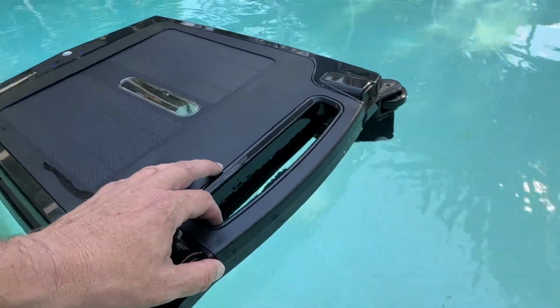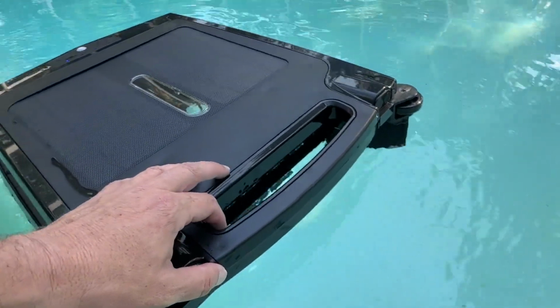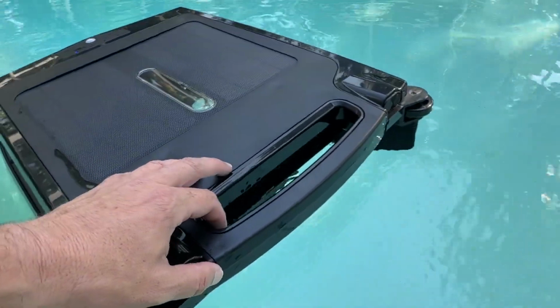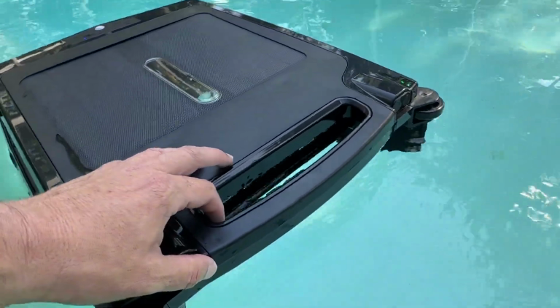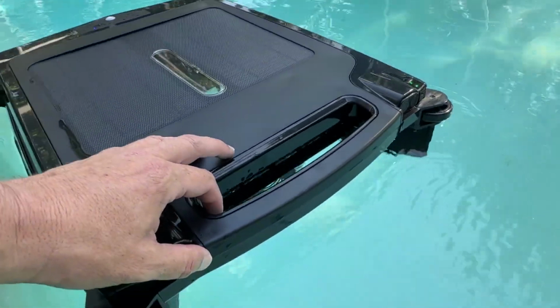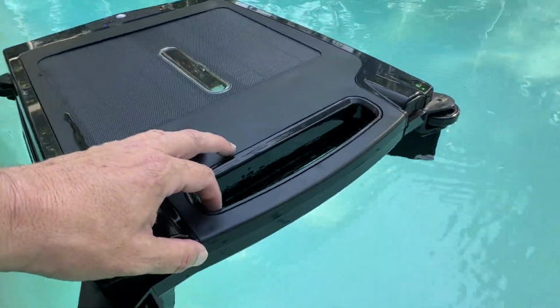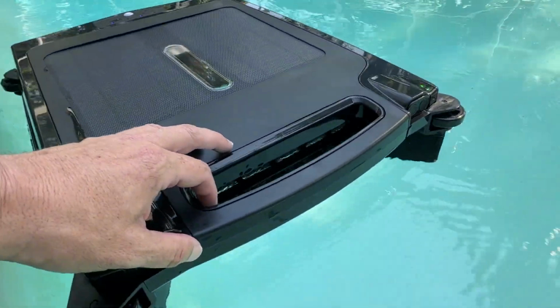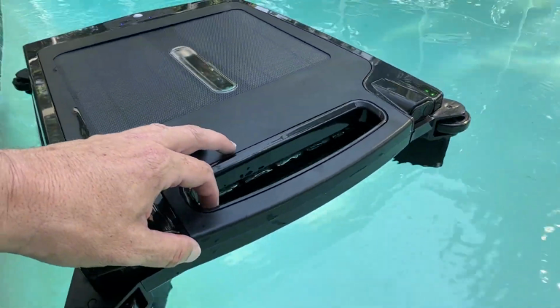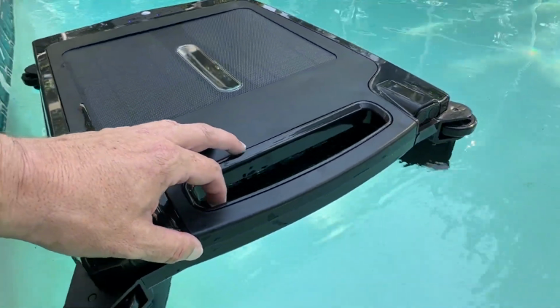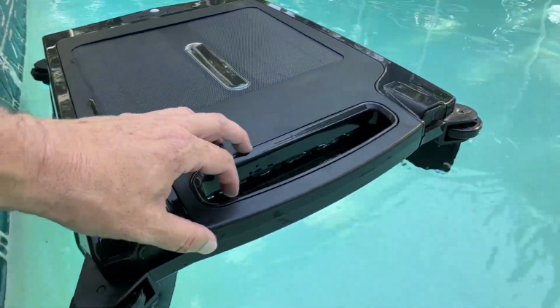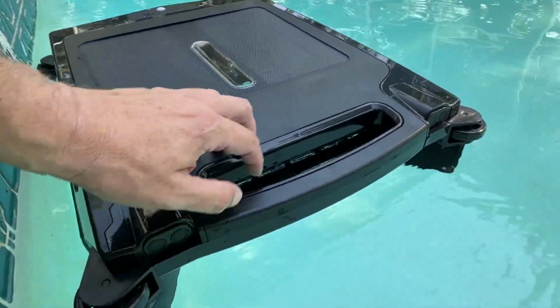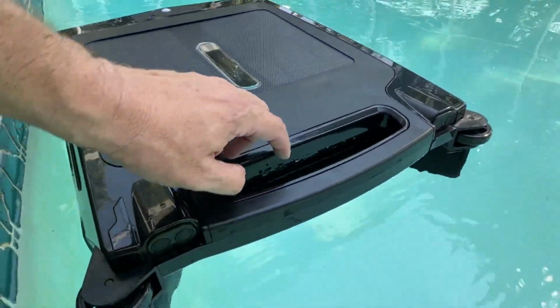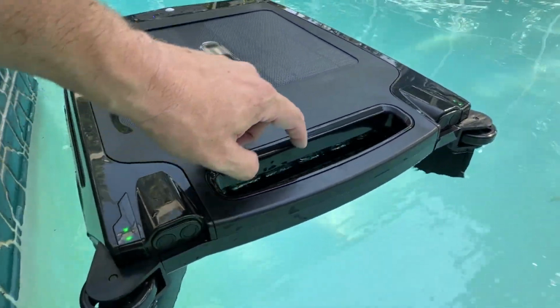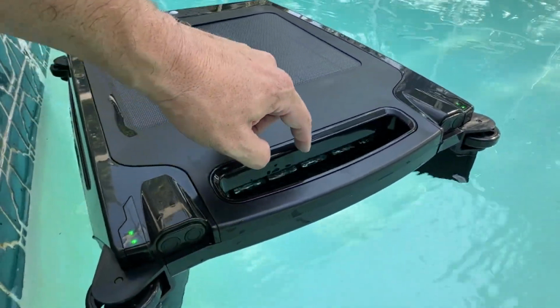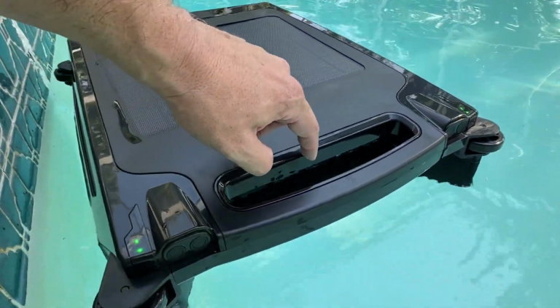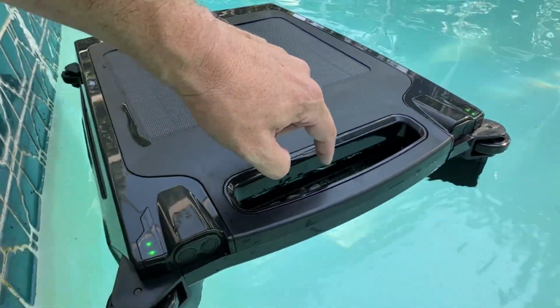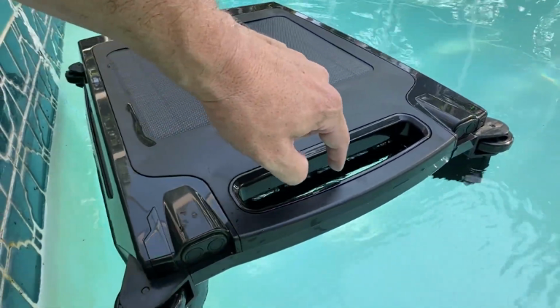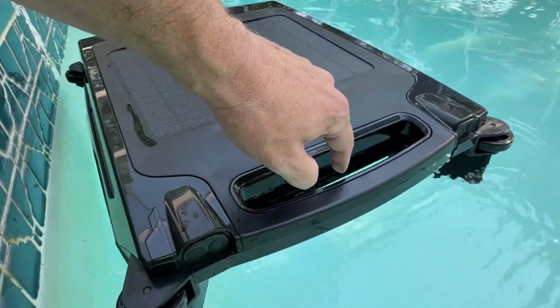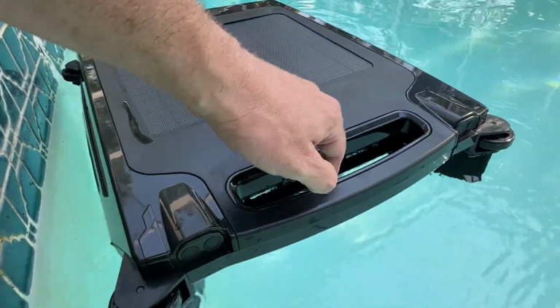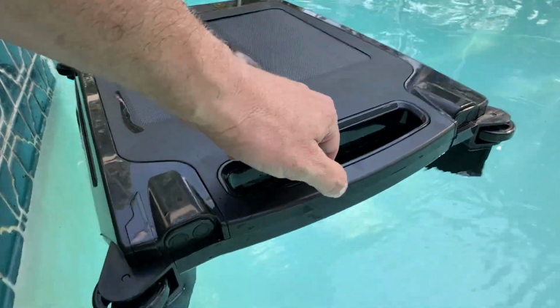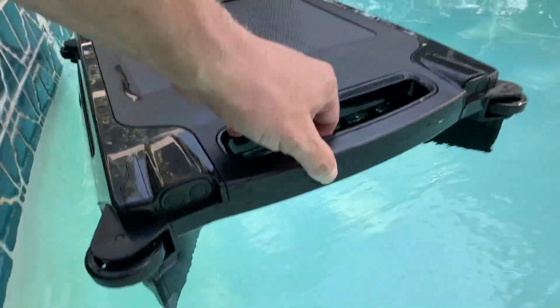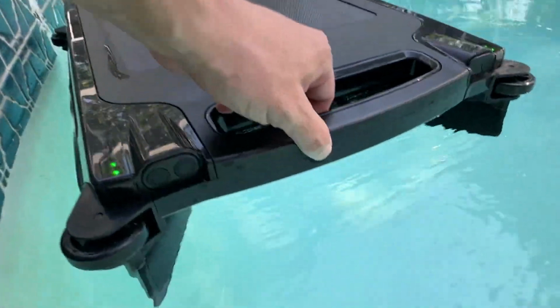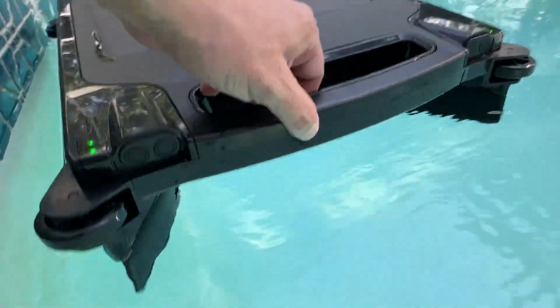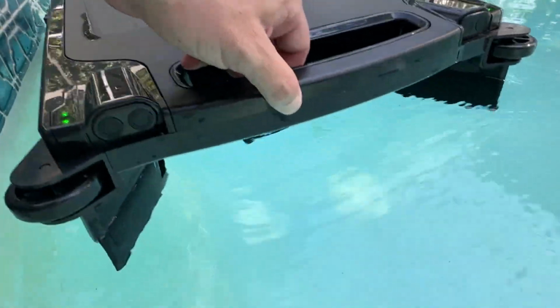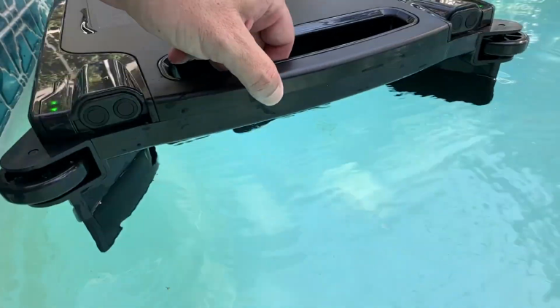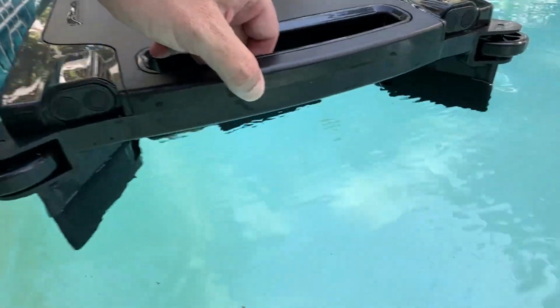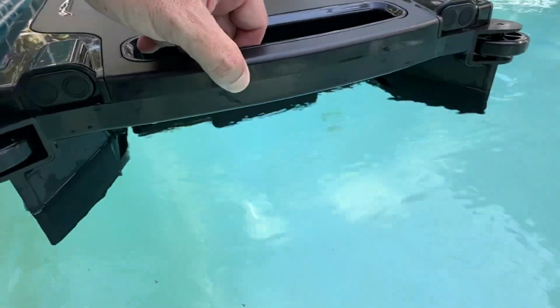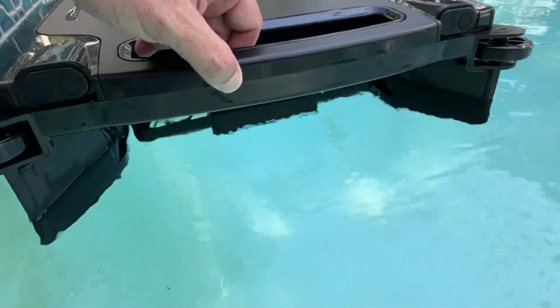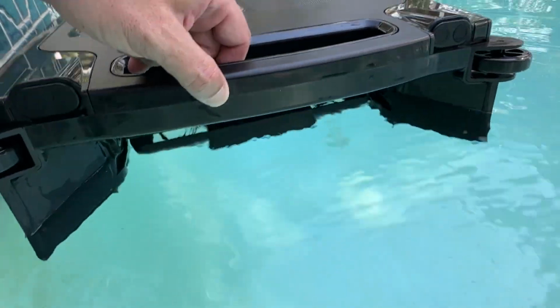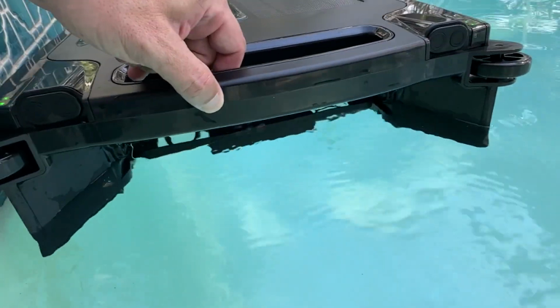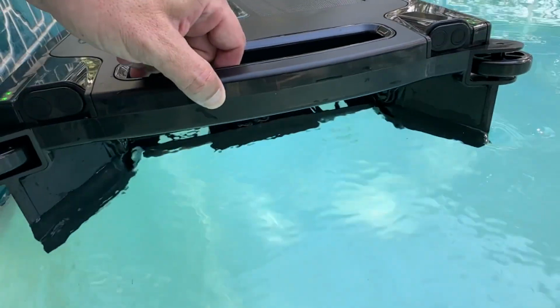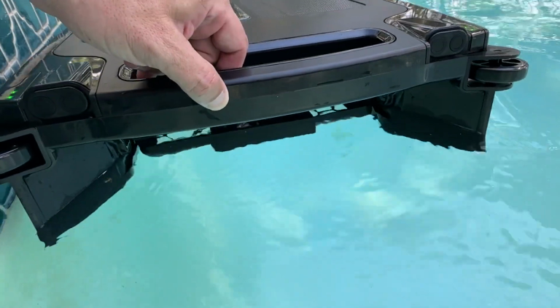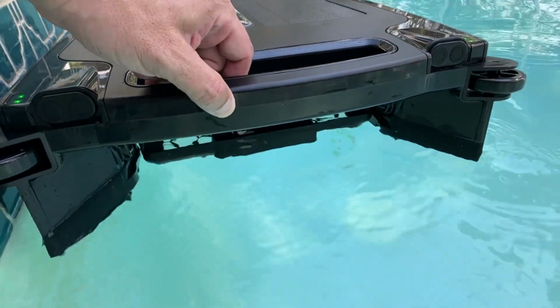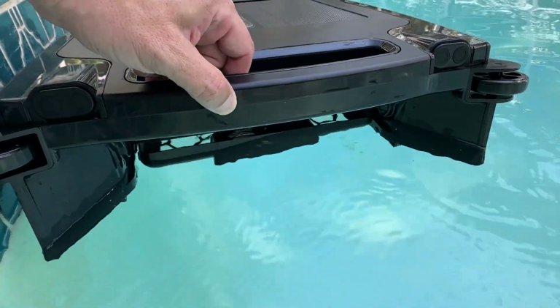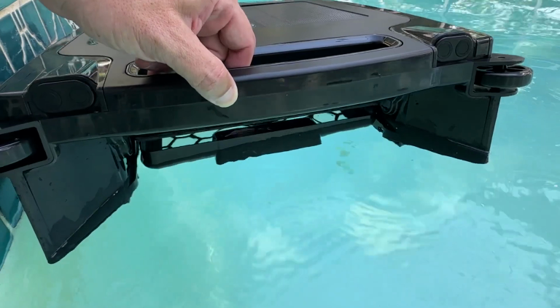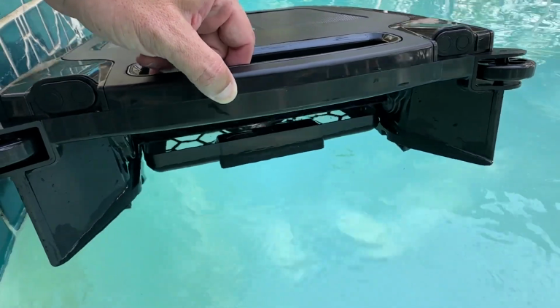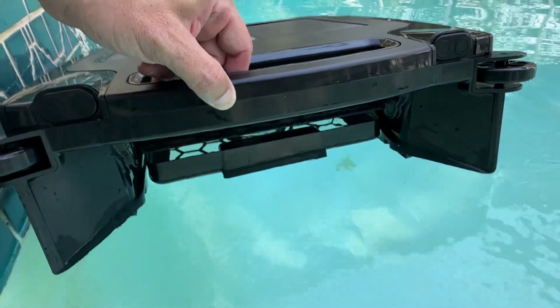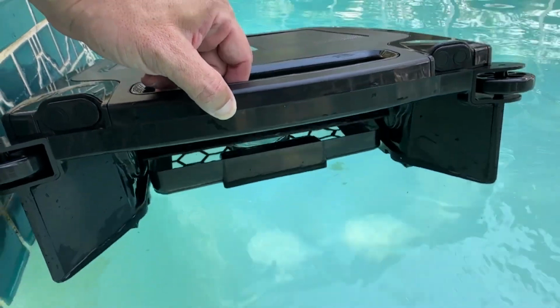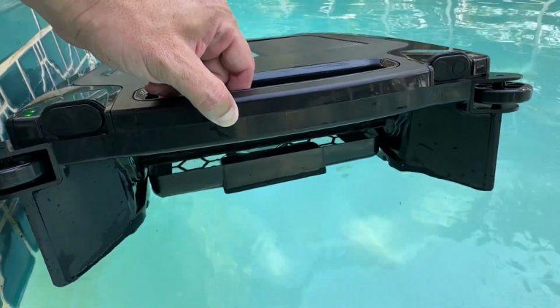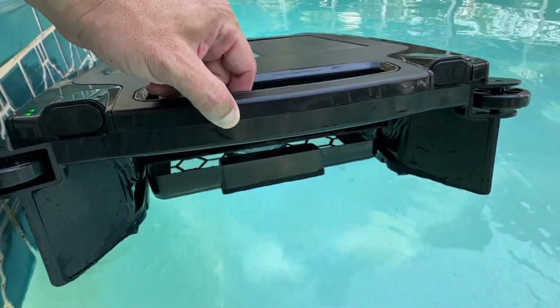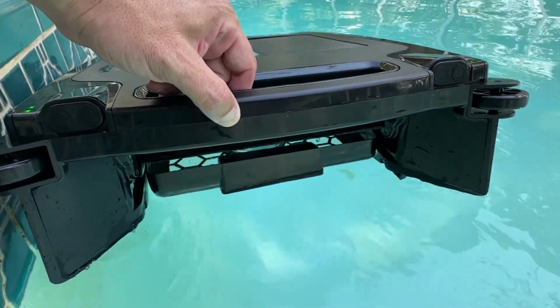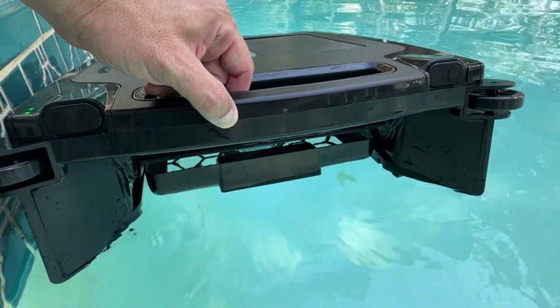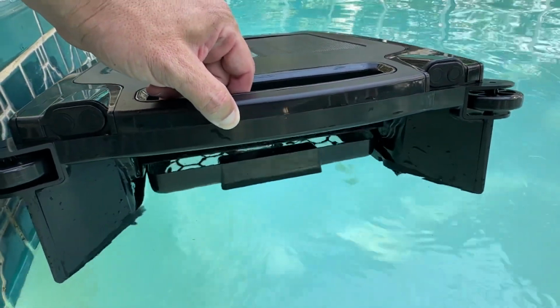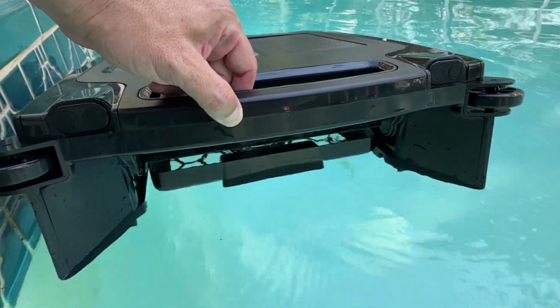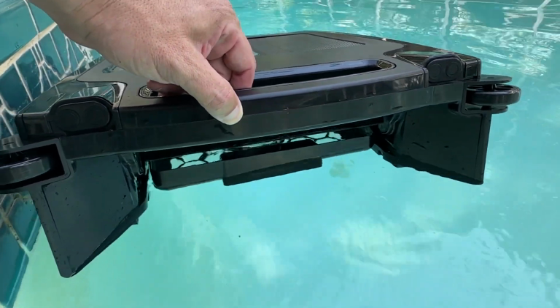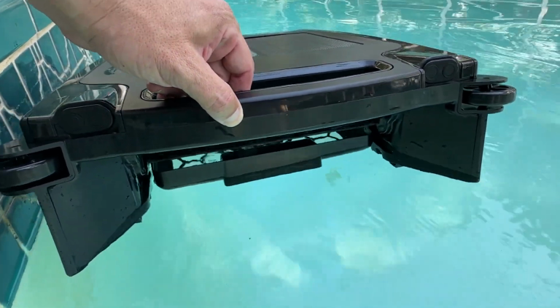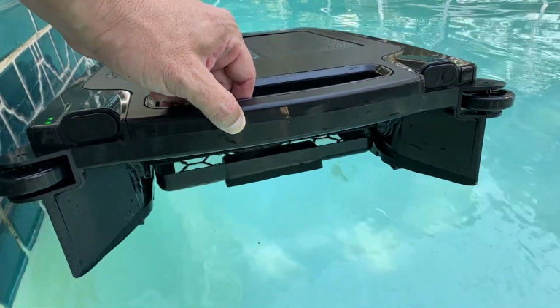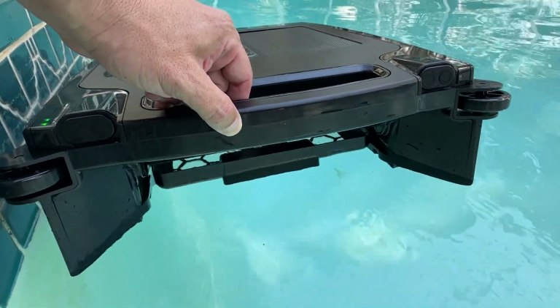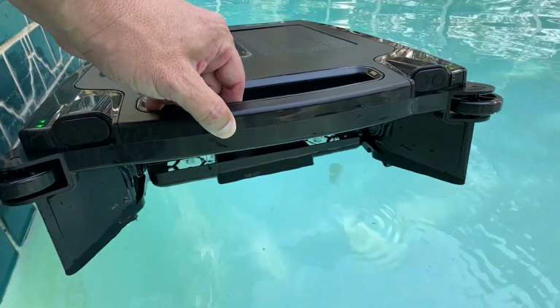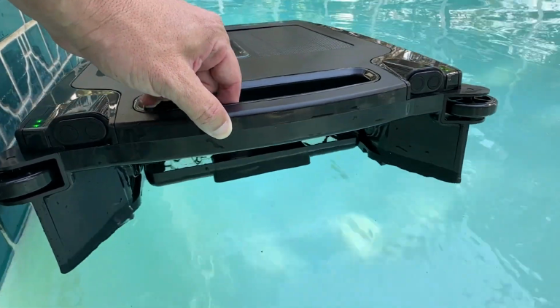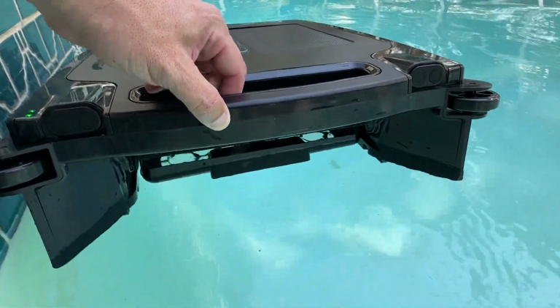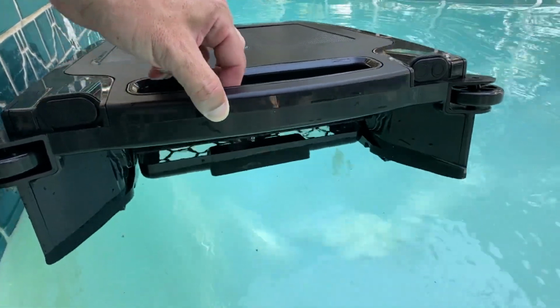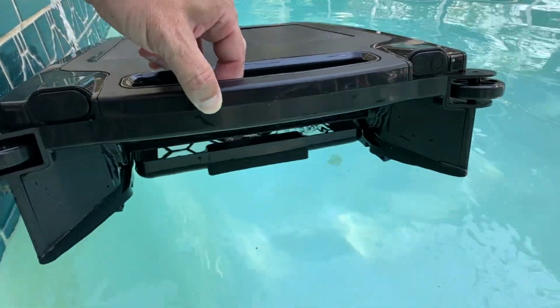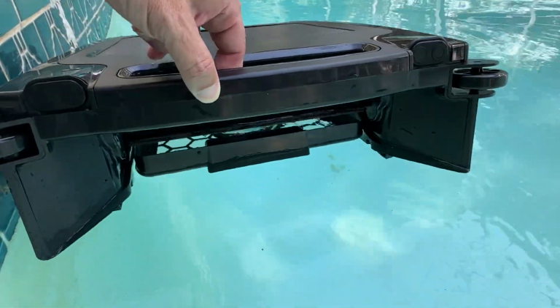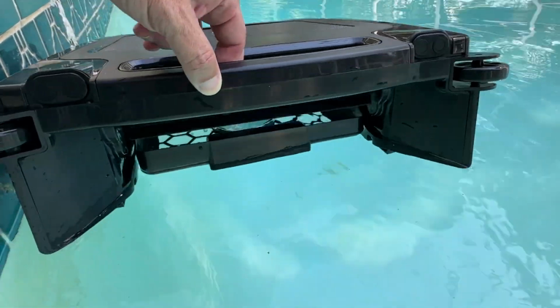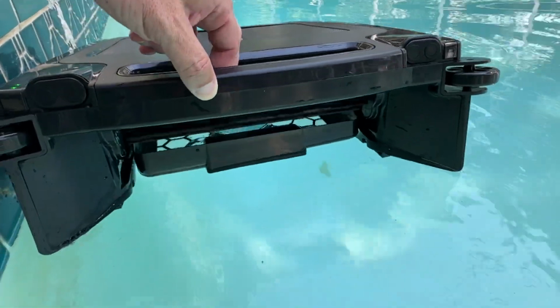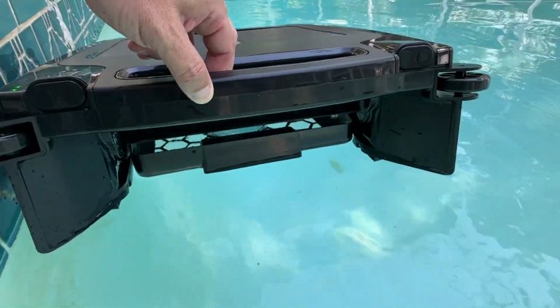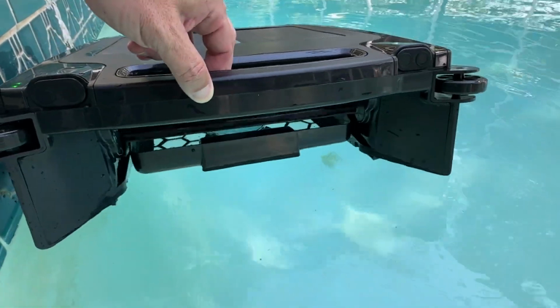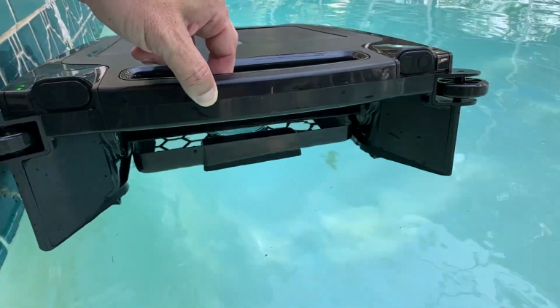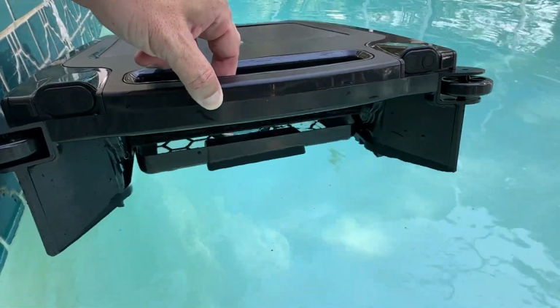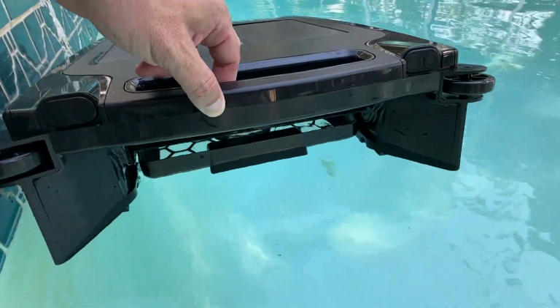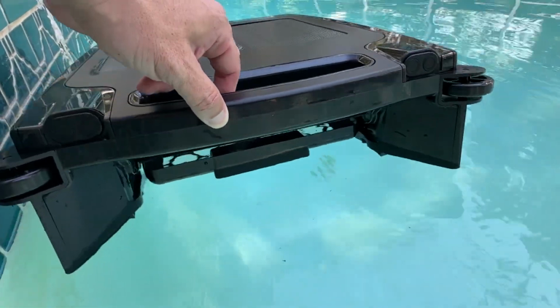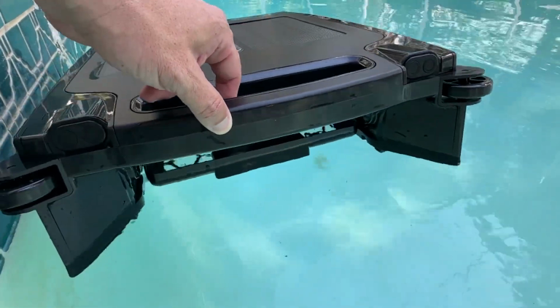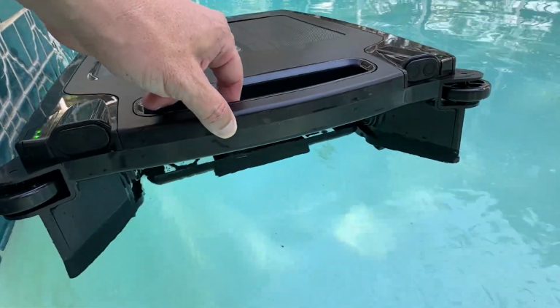If you look closely down here, you see this part that's kind of flapping around? That is sucking everything into this net area here in the bottom.